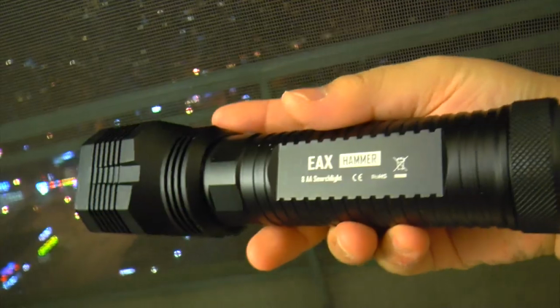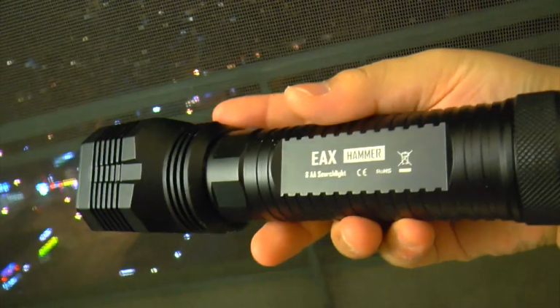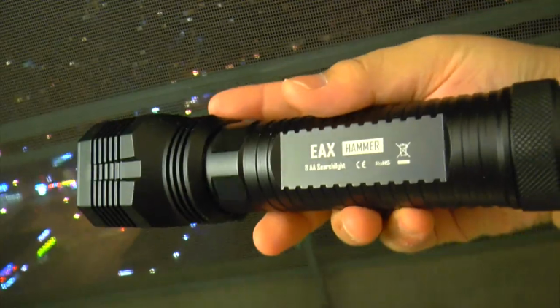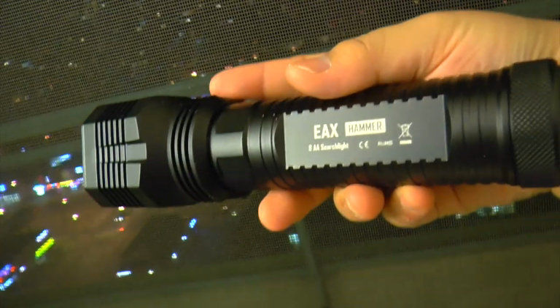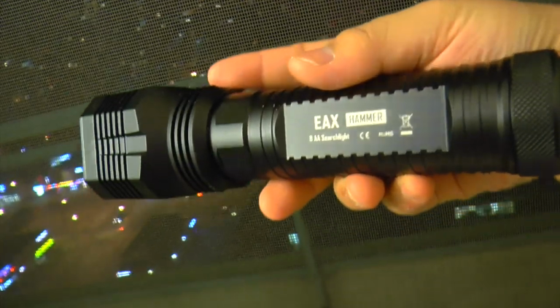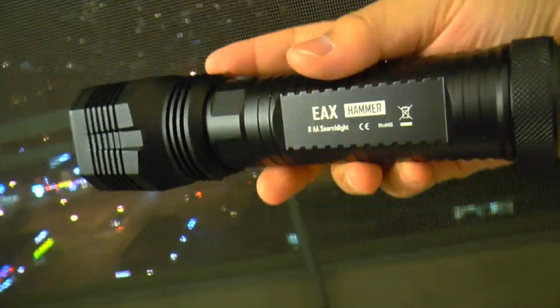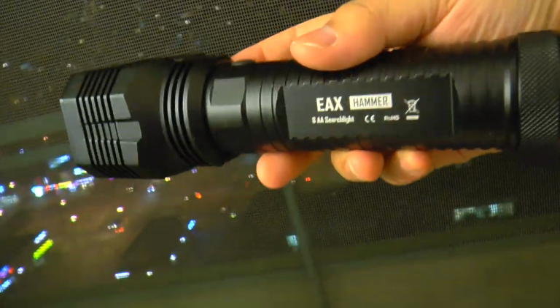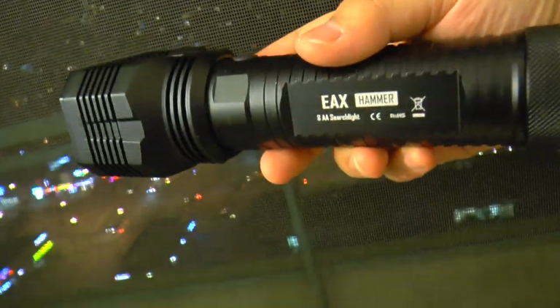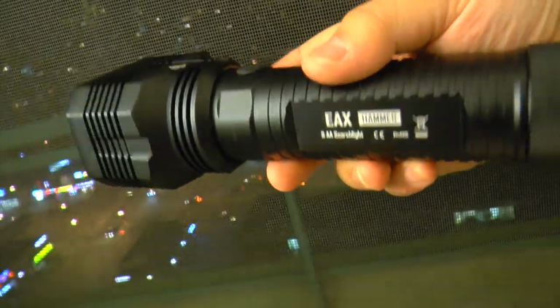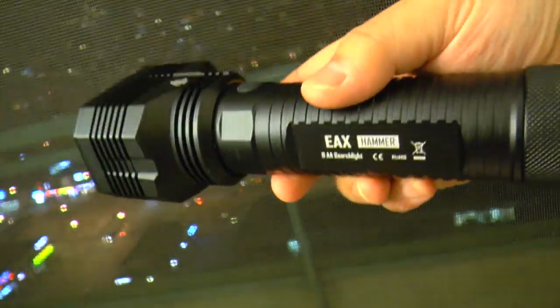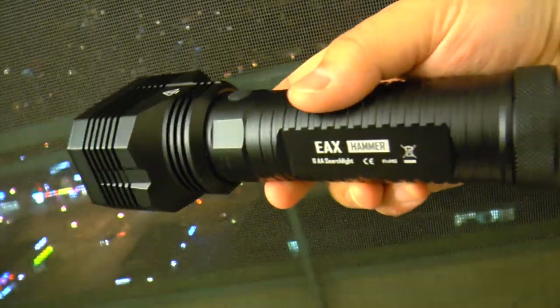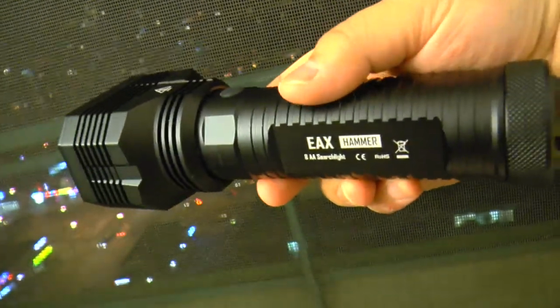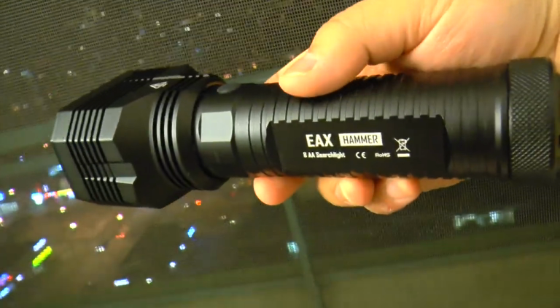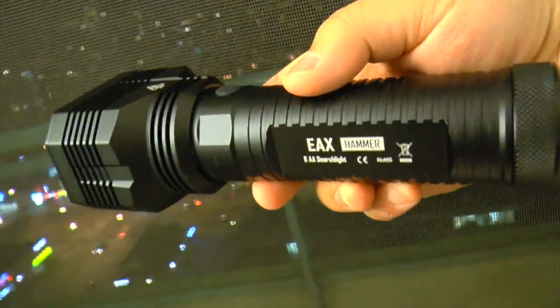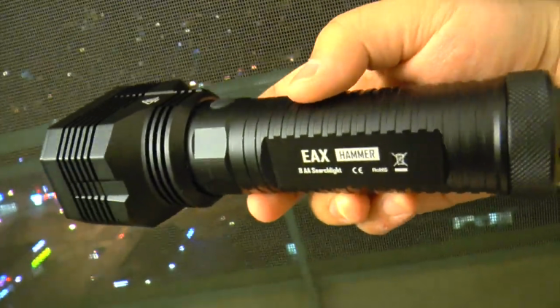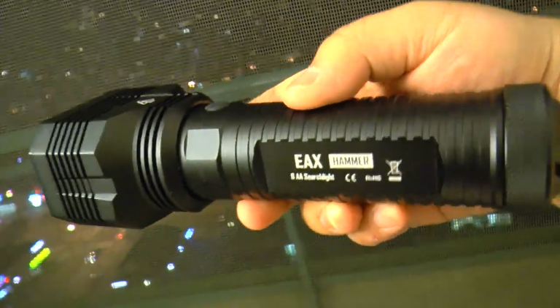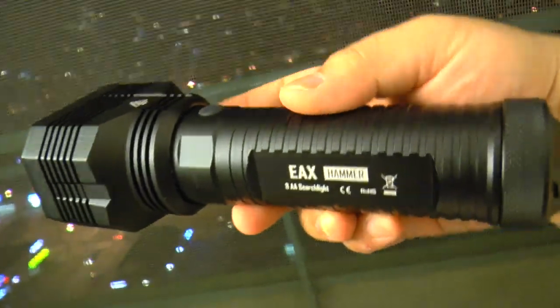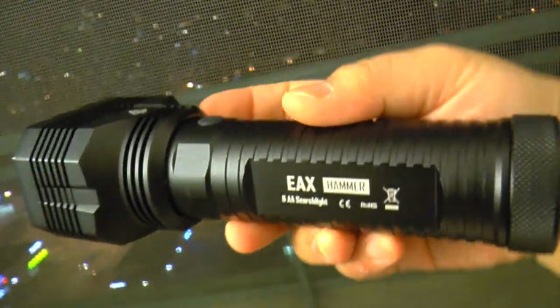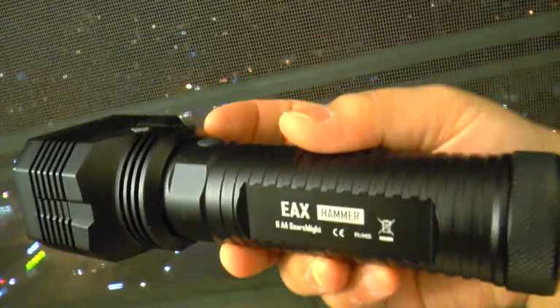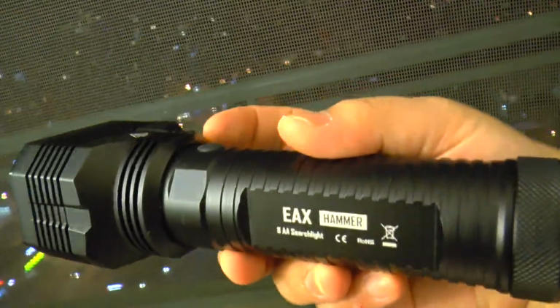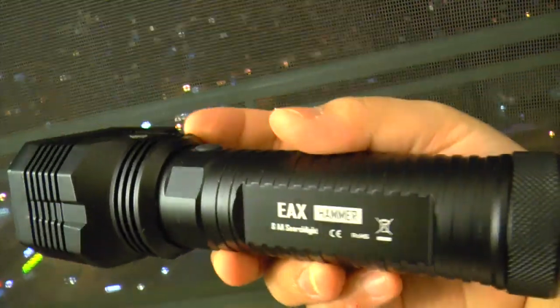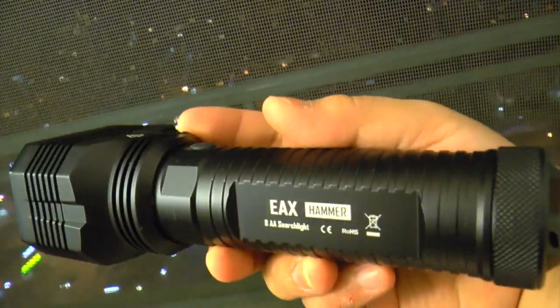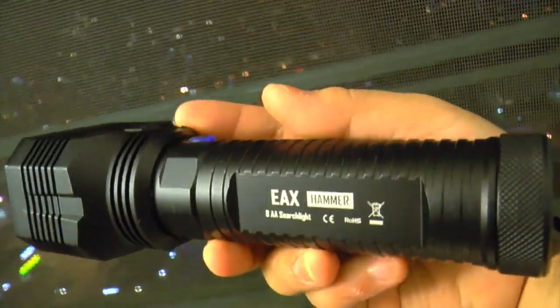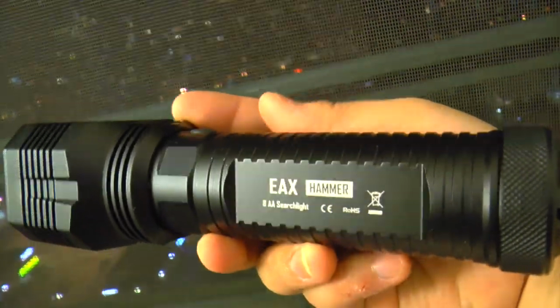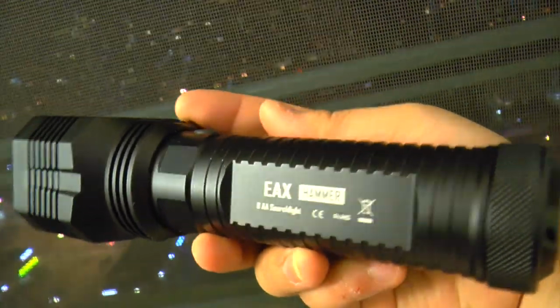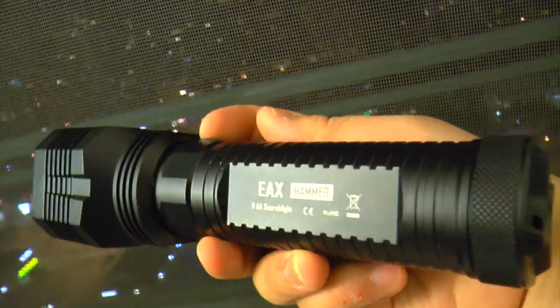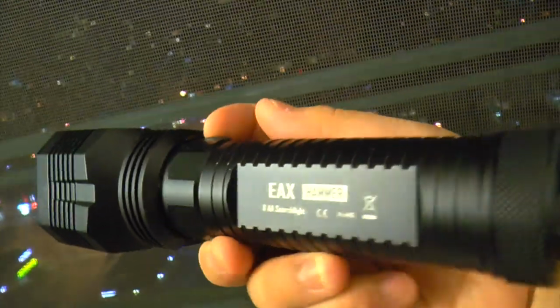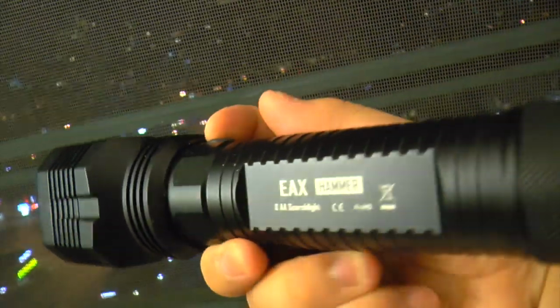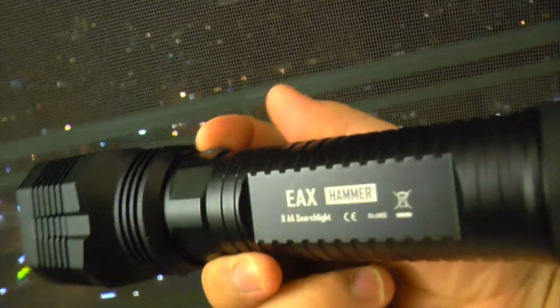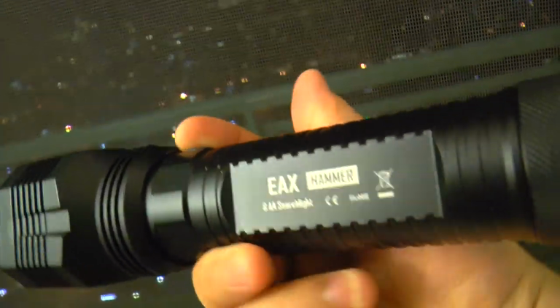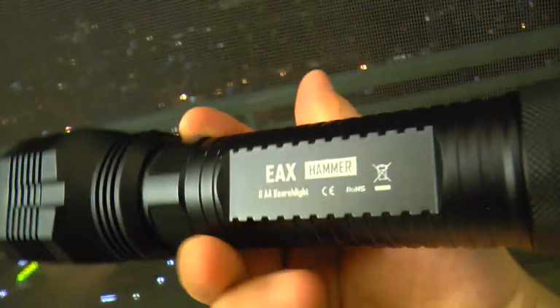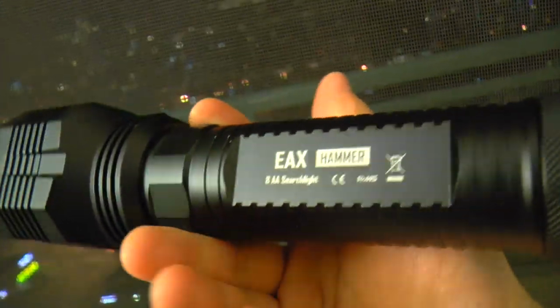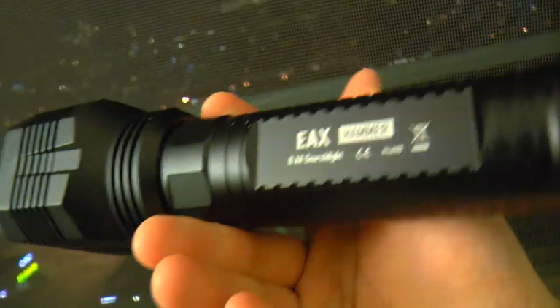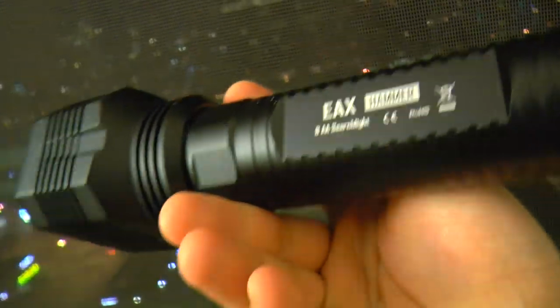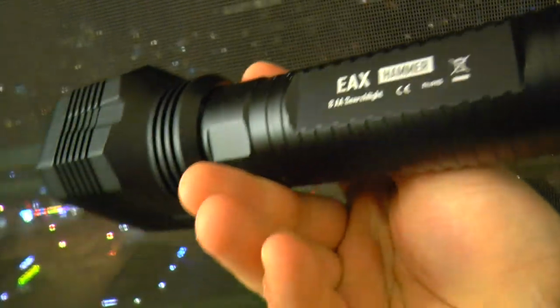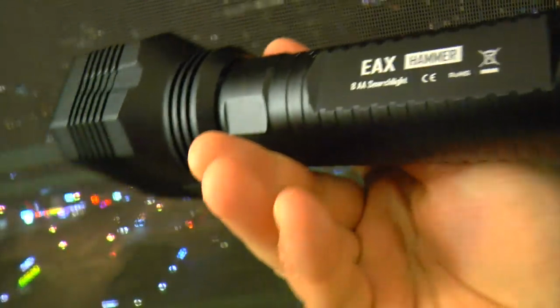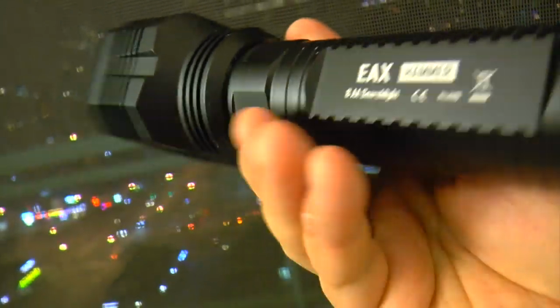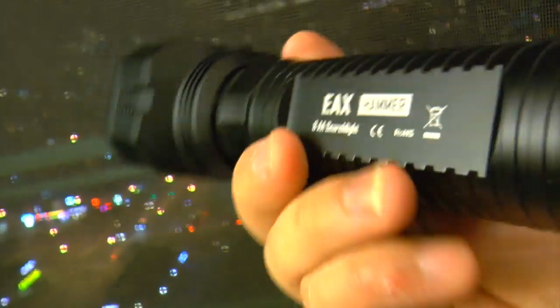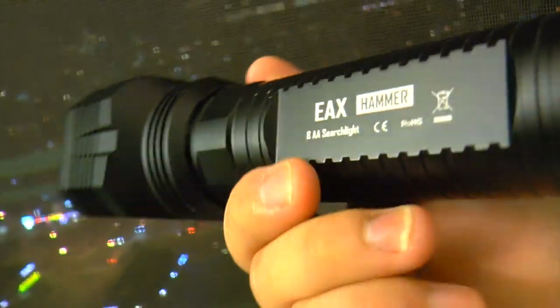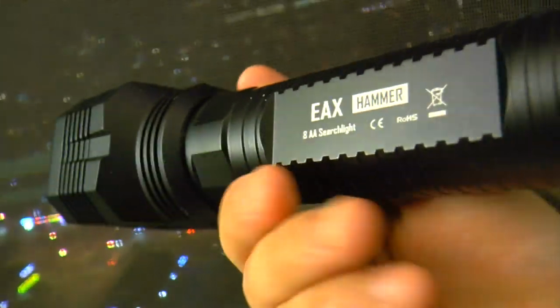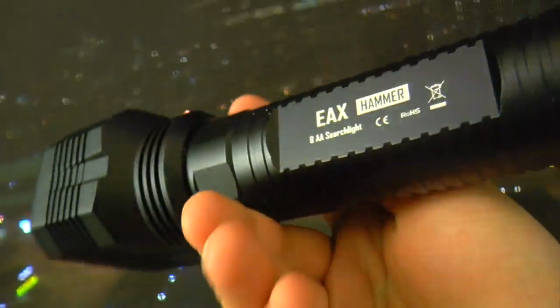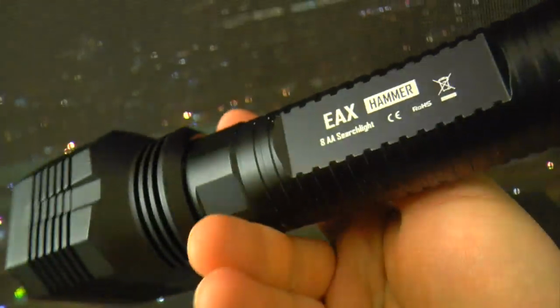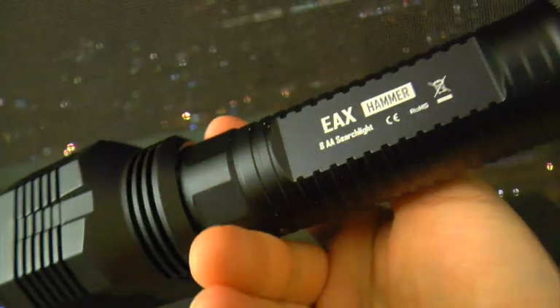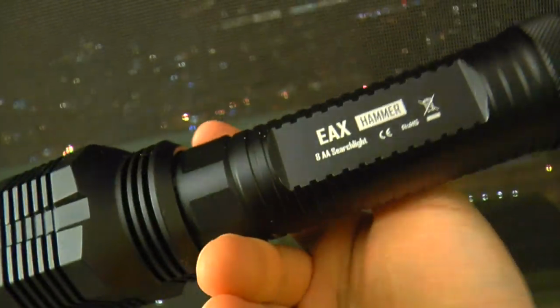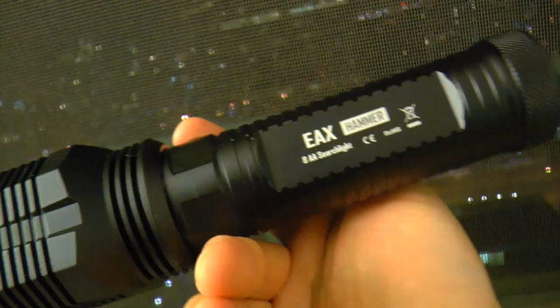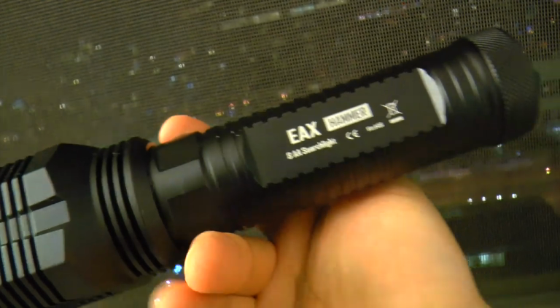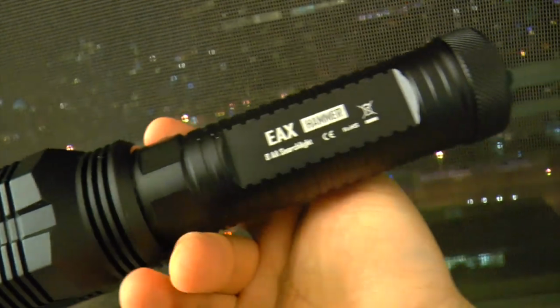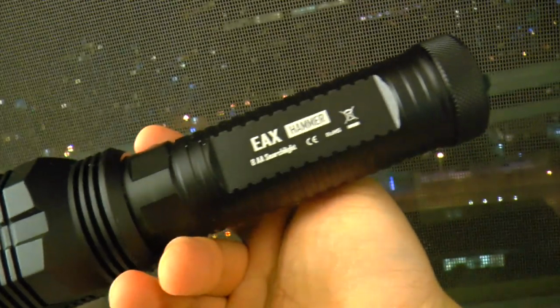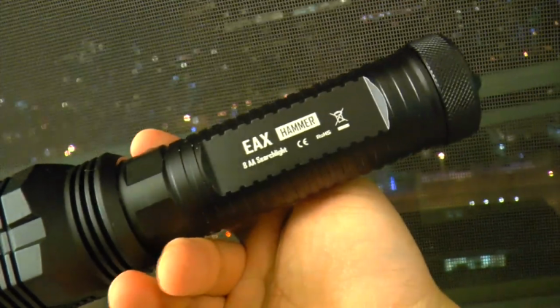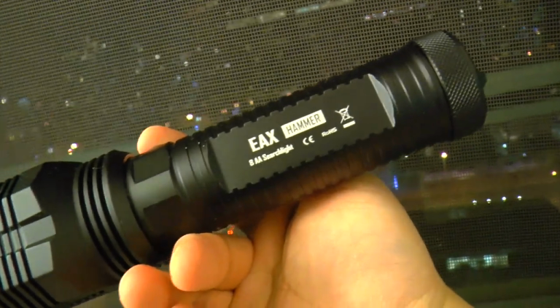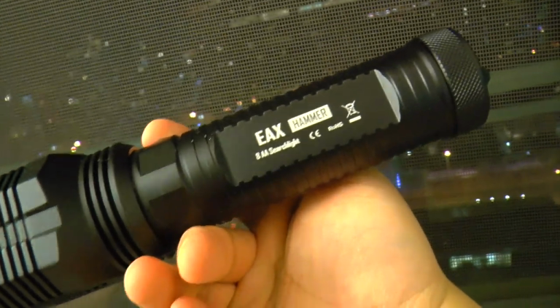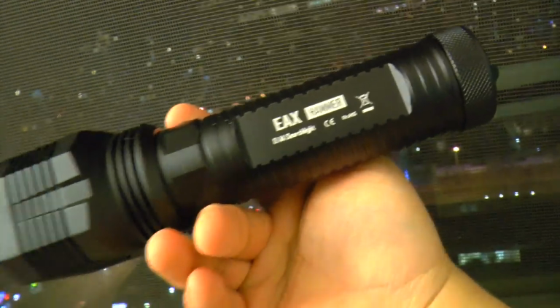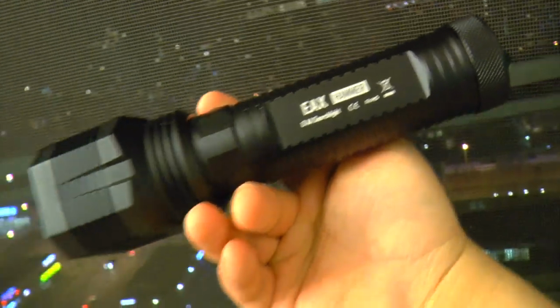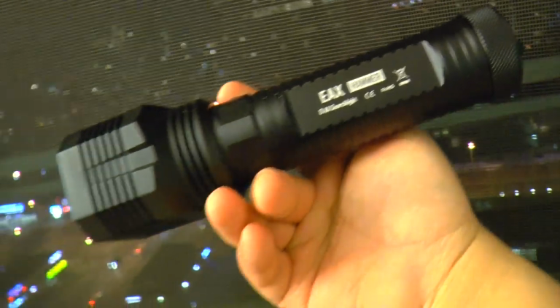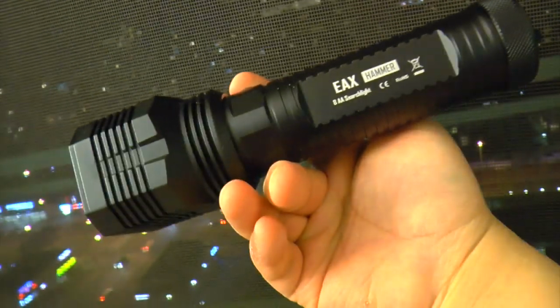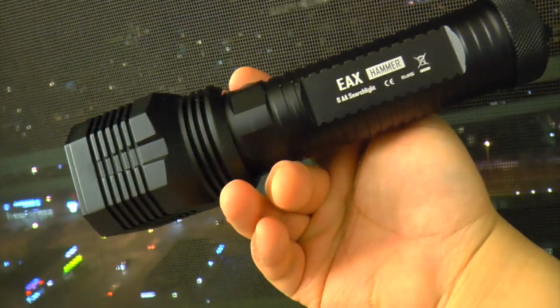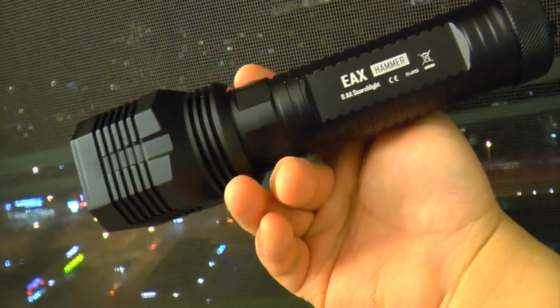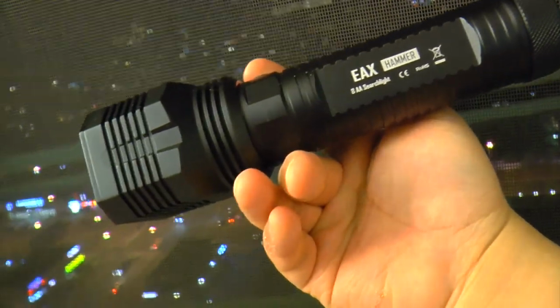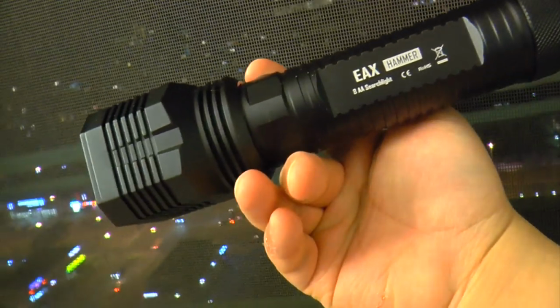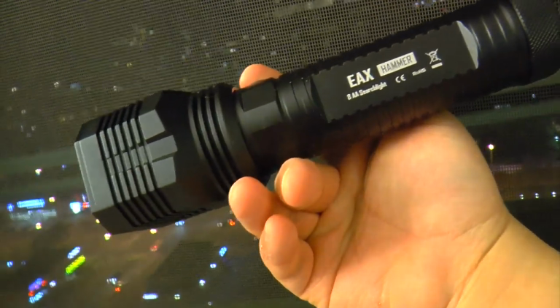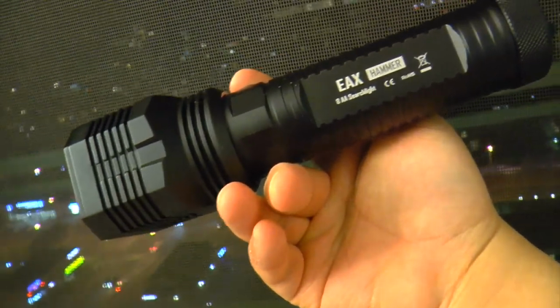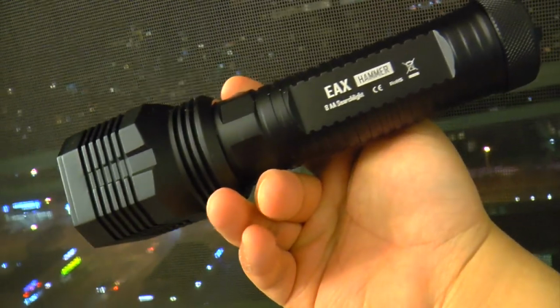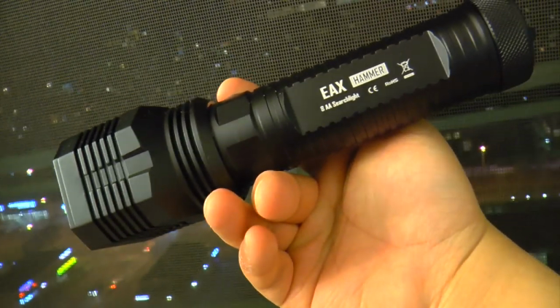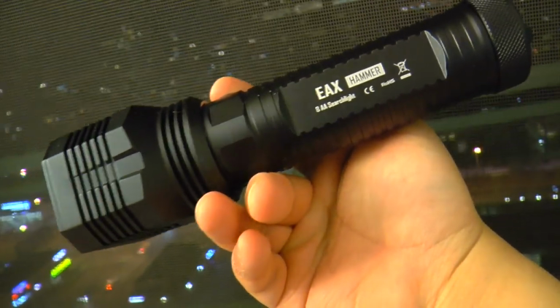Hello from Shinesha.com, this is Mak Jozee. Now this is what you guys have been waiting for — the Nikkor EAX Hammer.